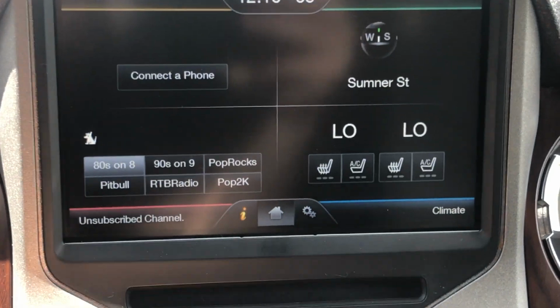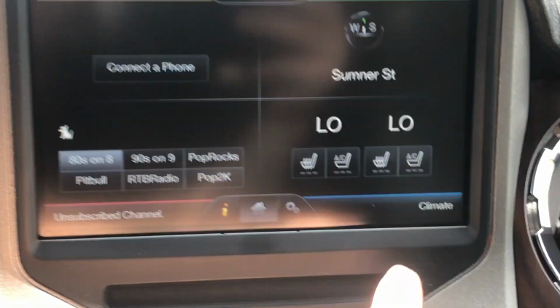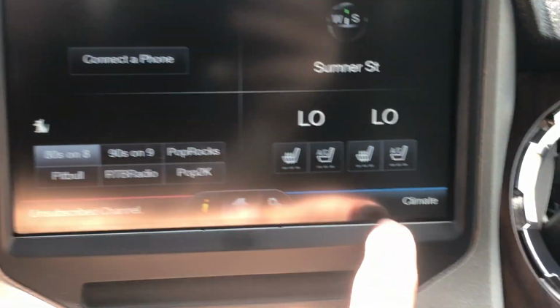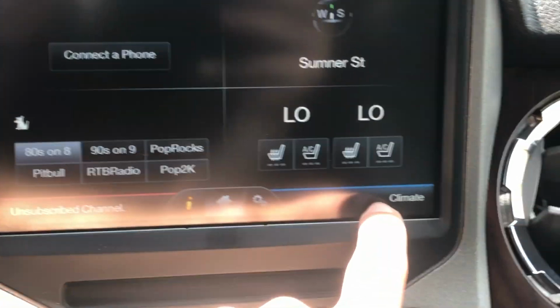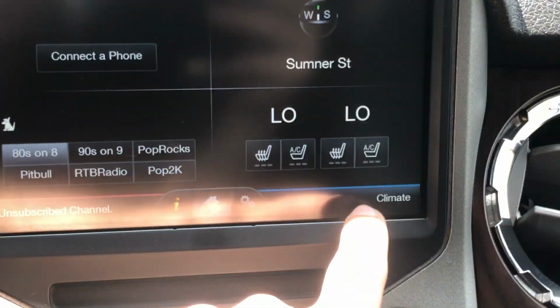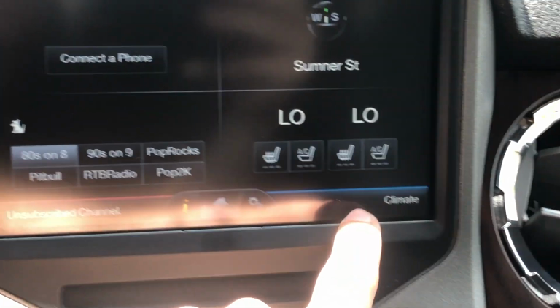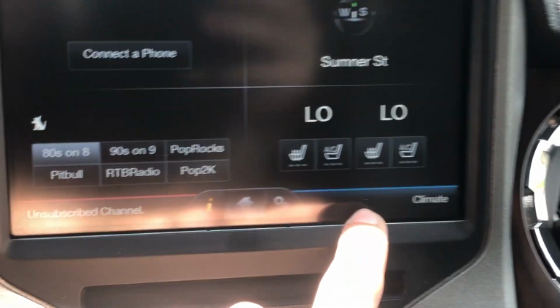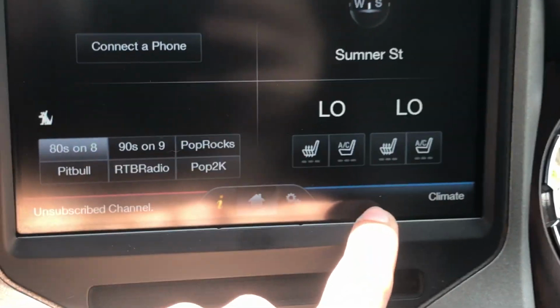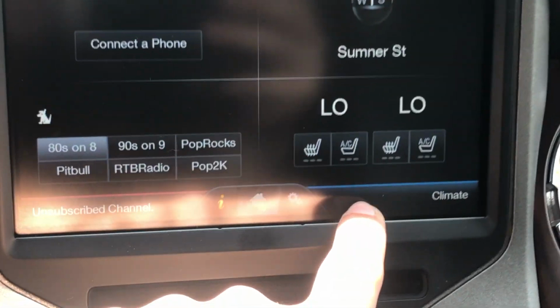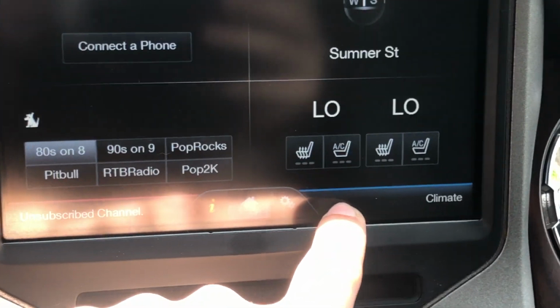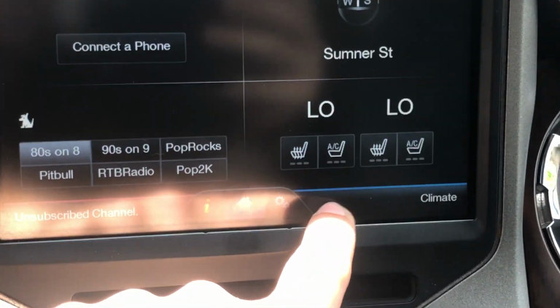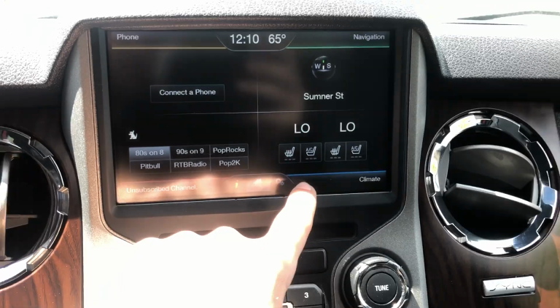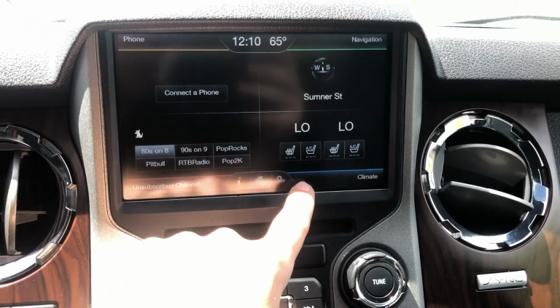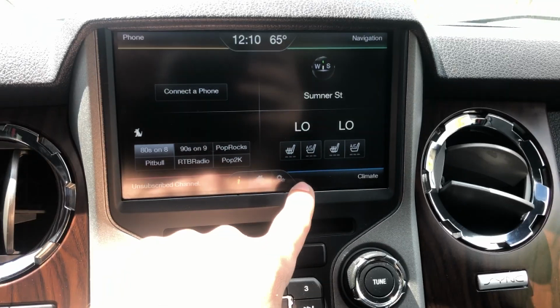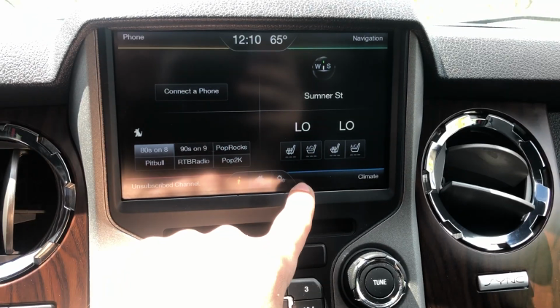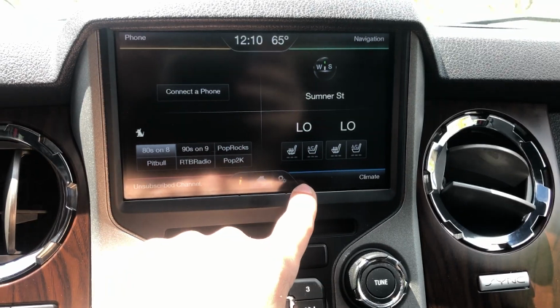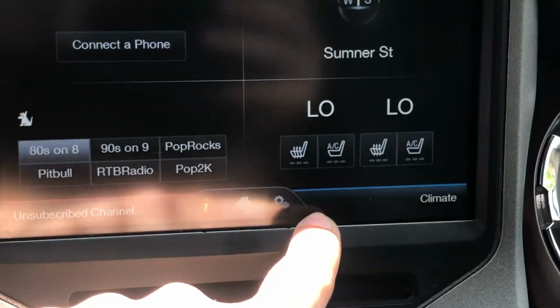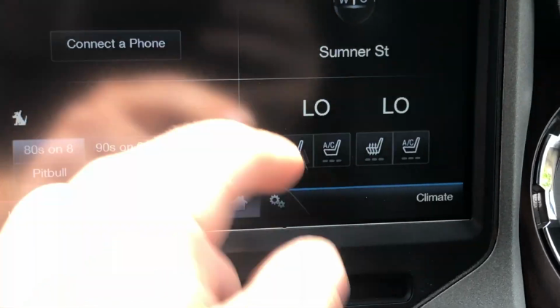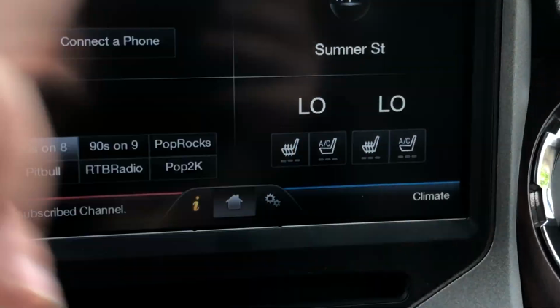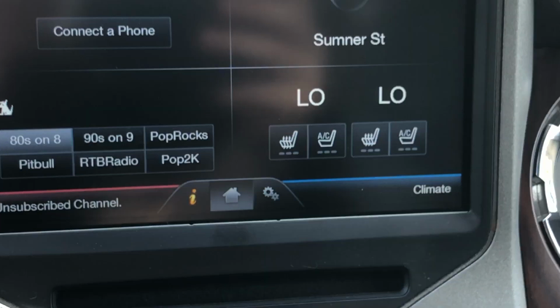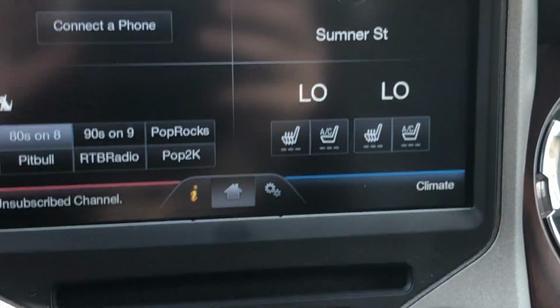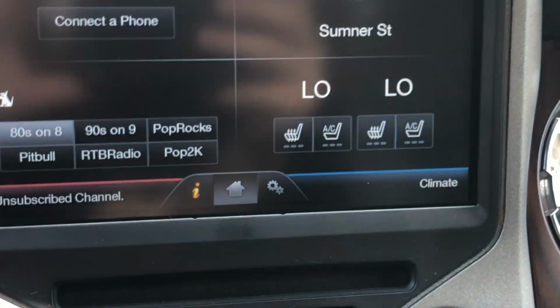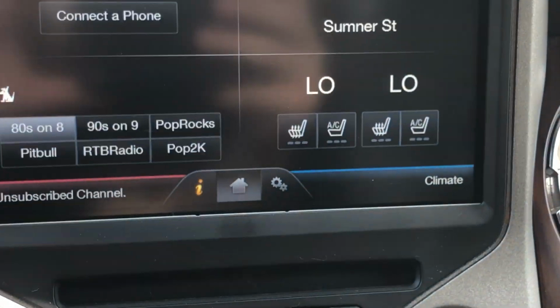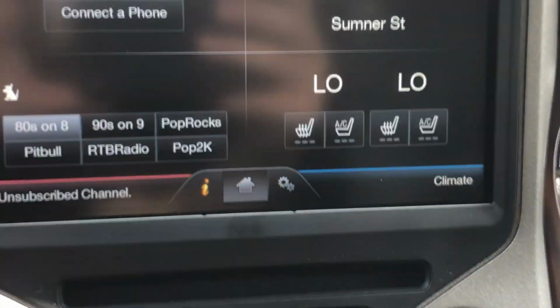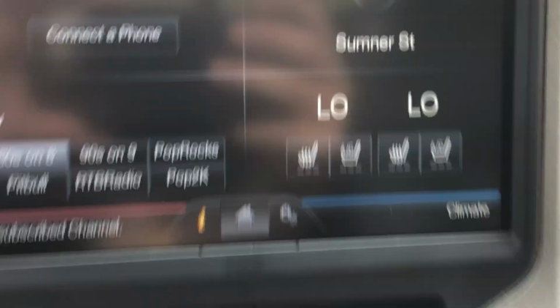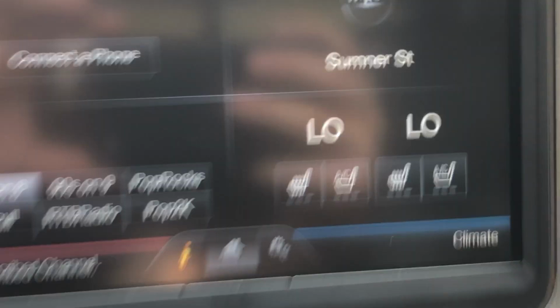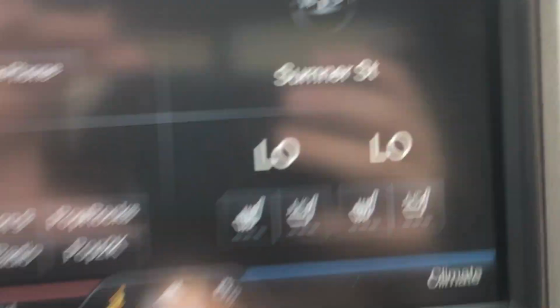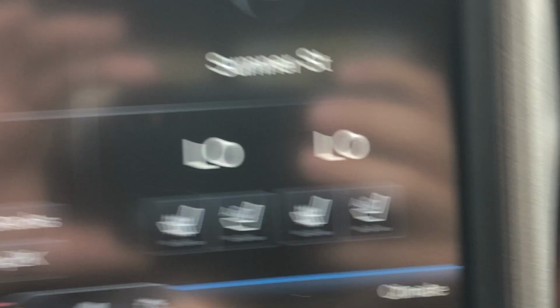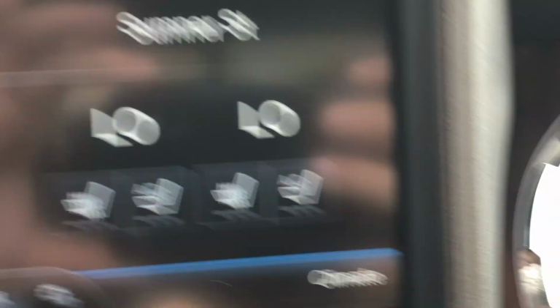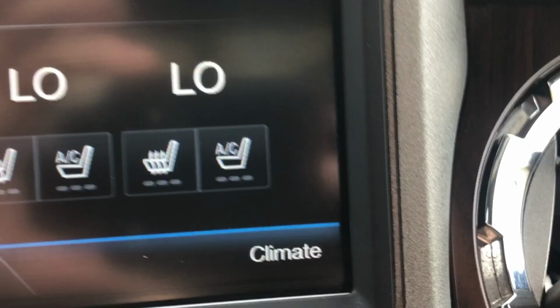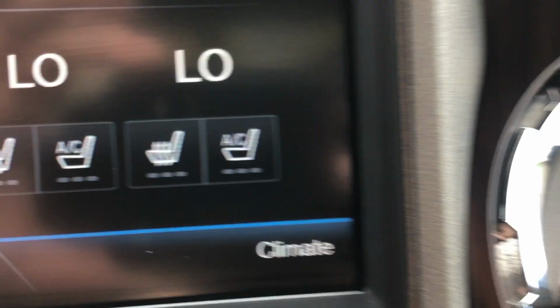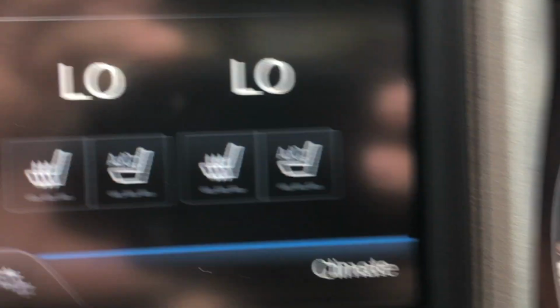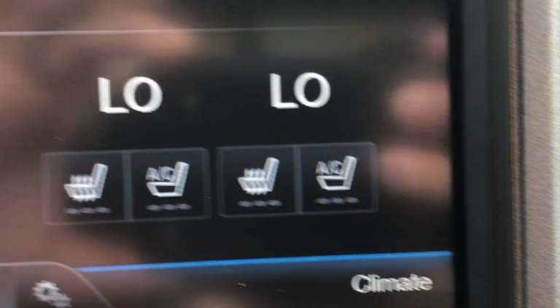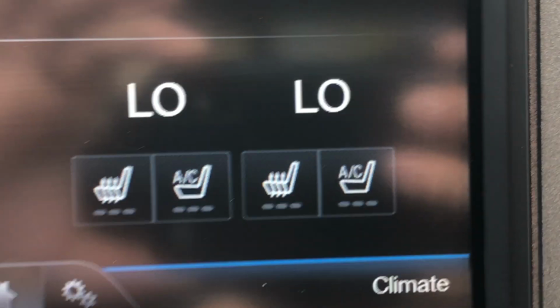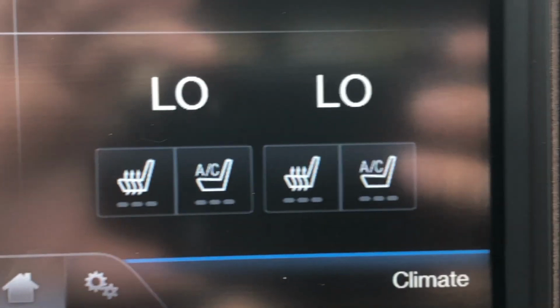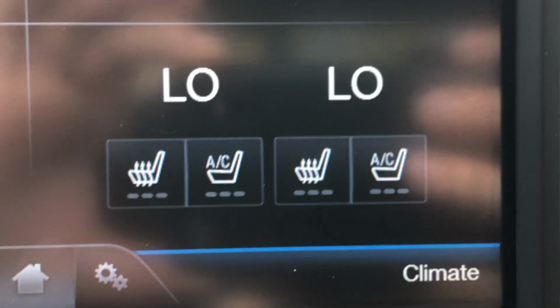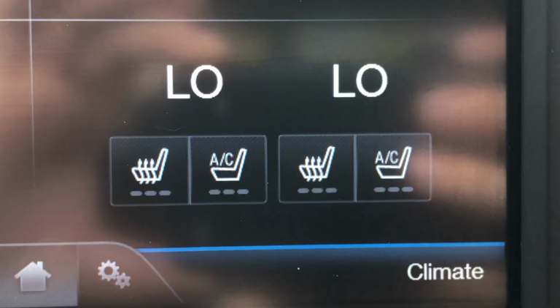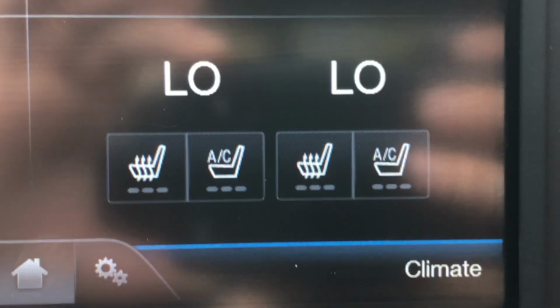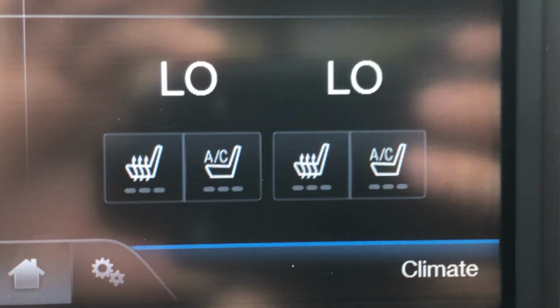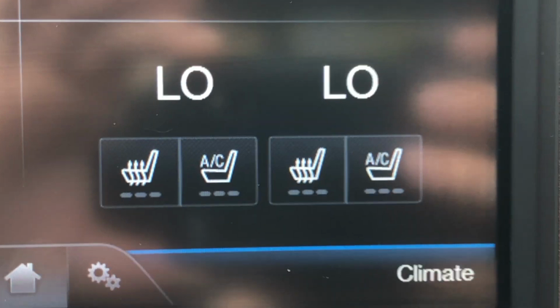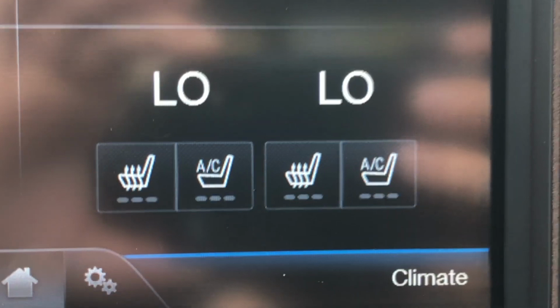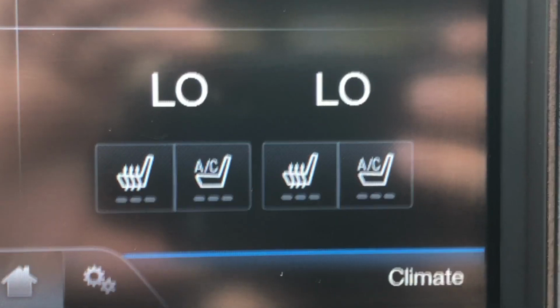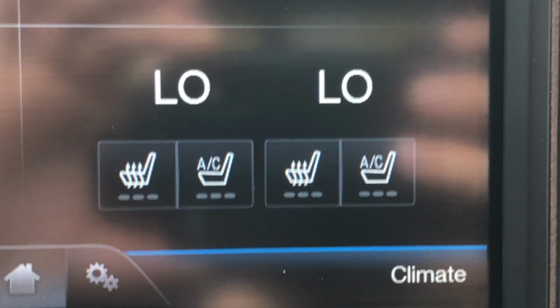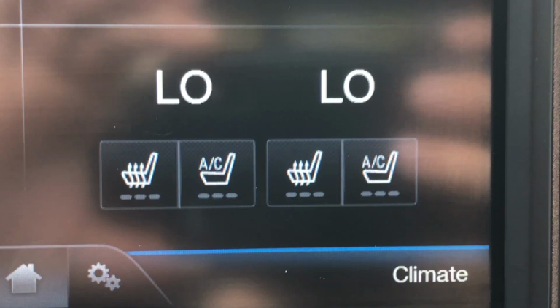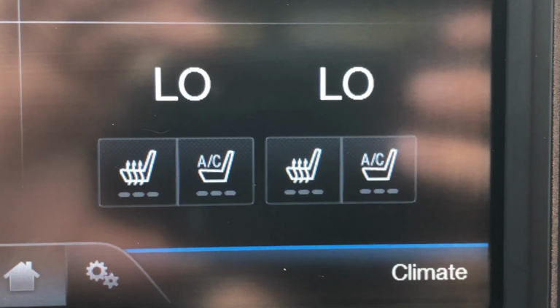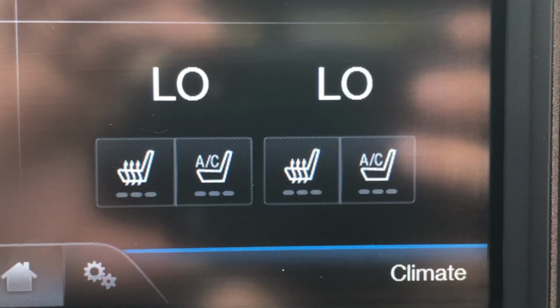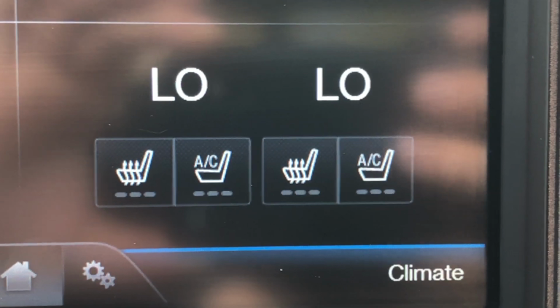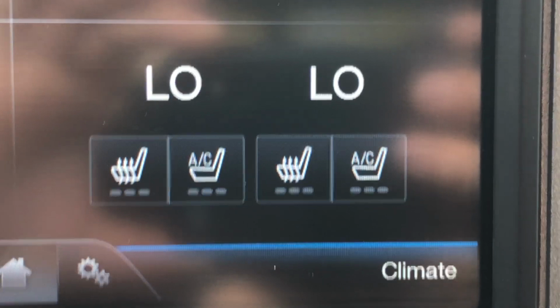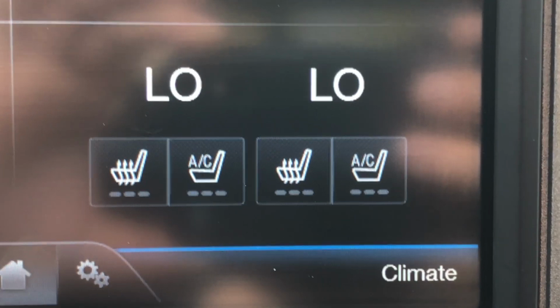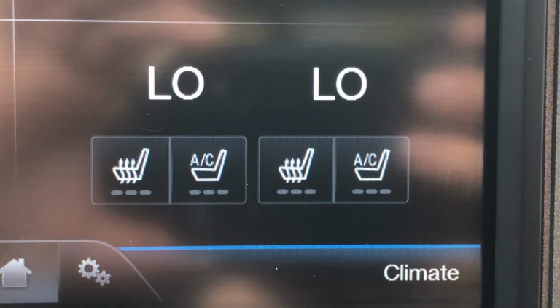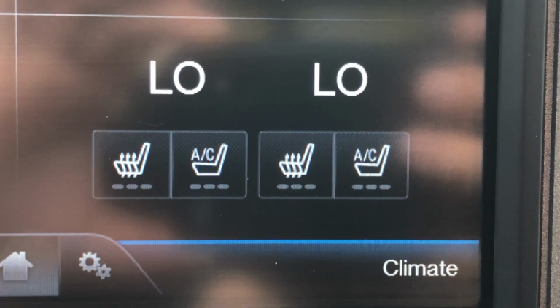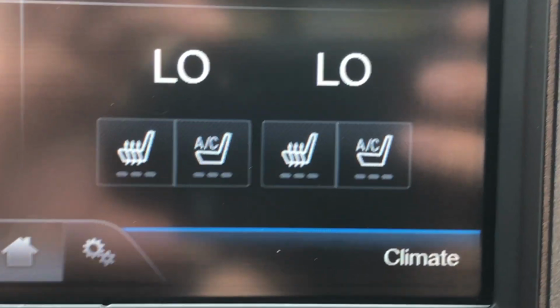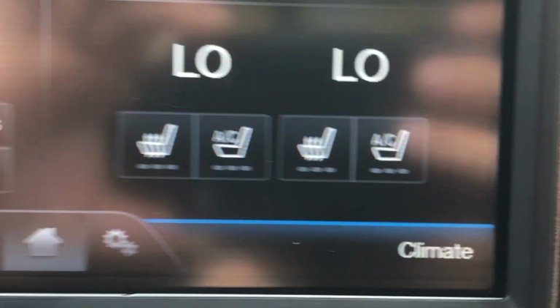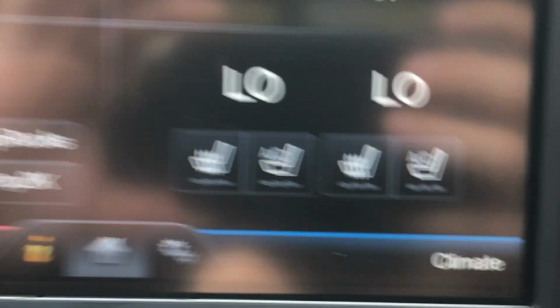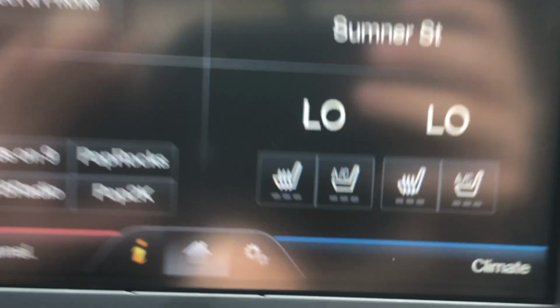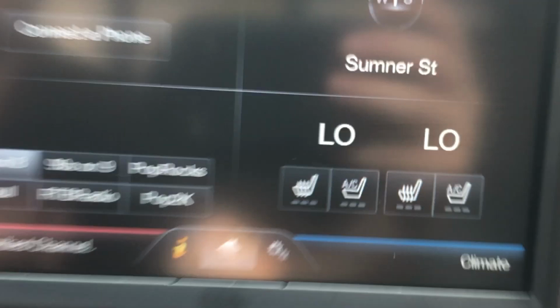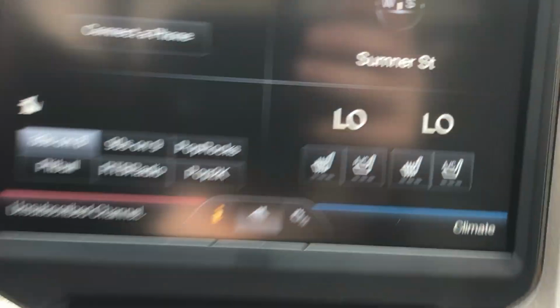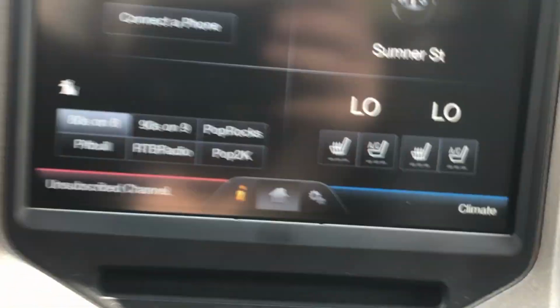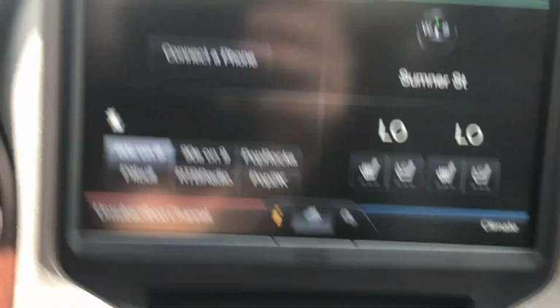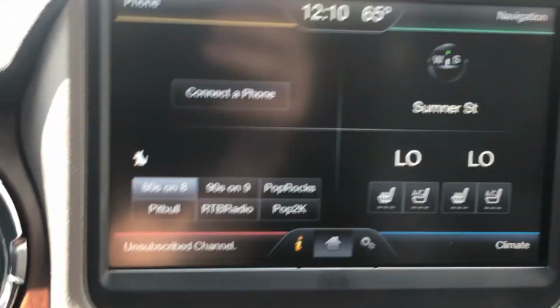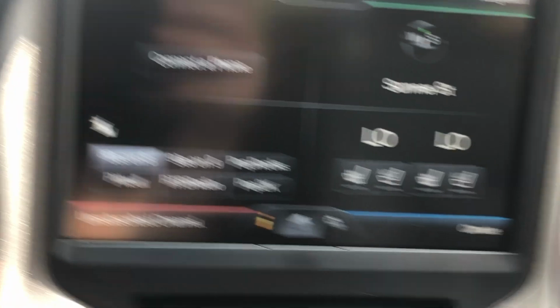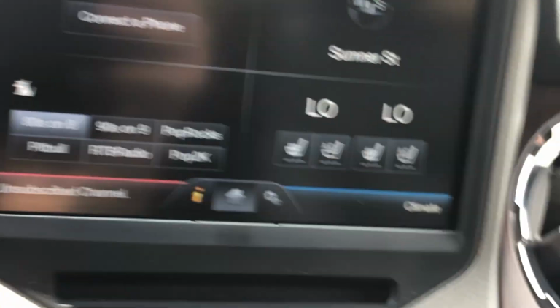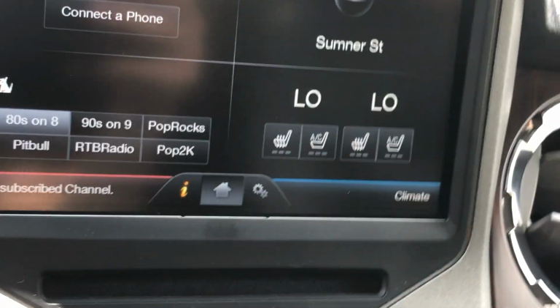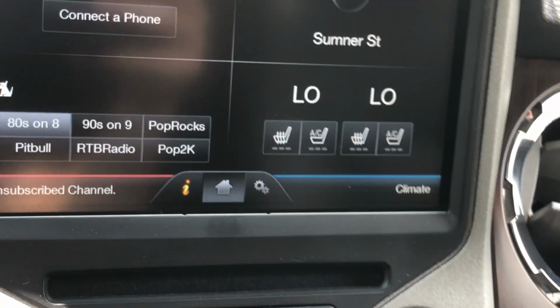You've got the climate controls, and cooled seats as well — you get that in the Lariat package.